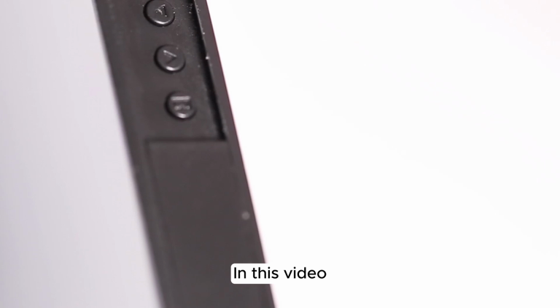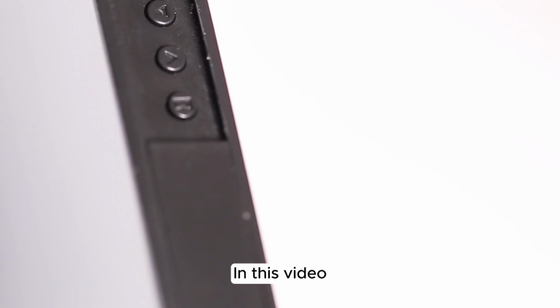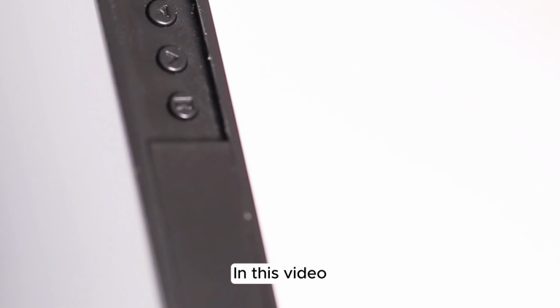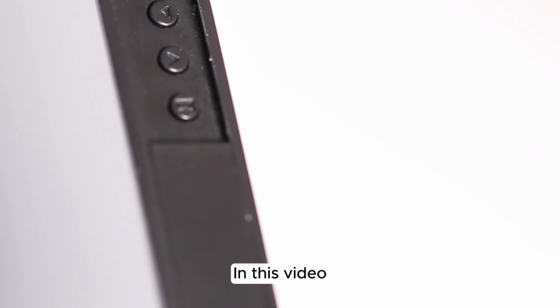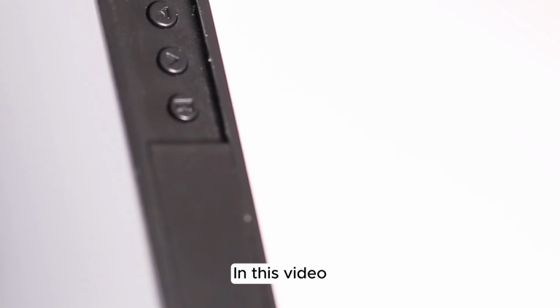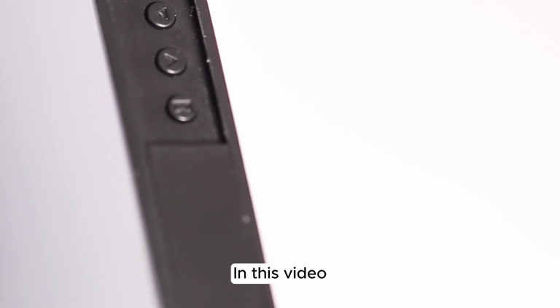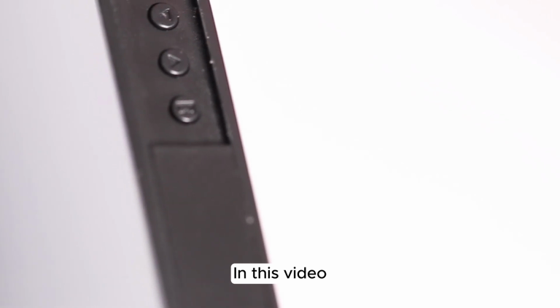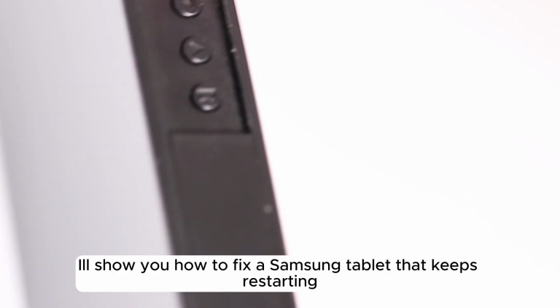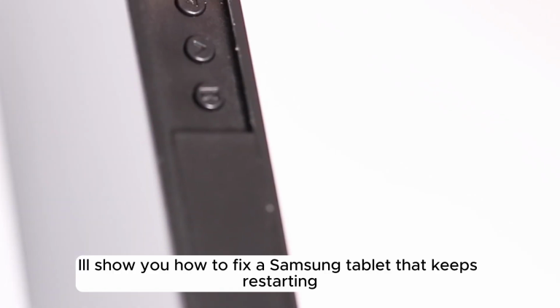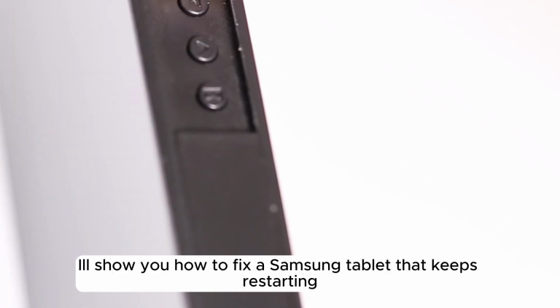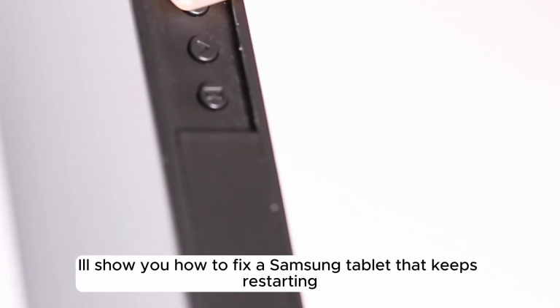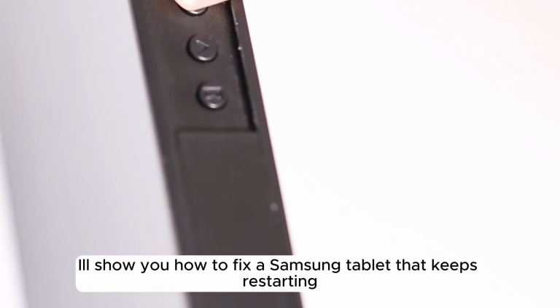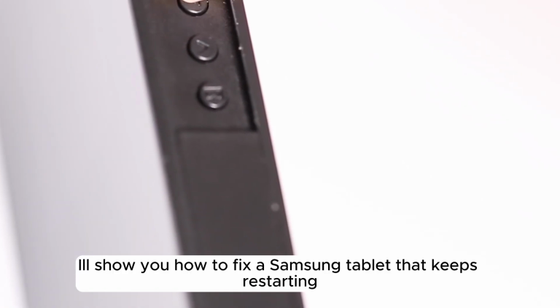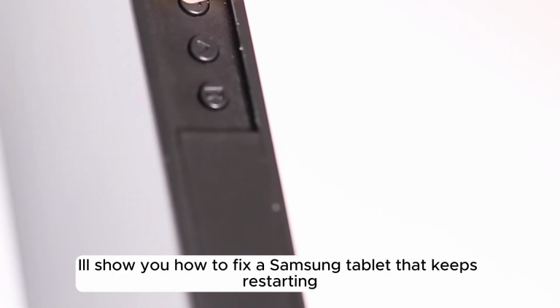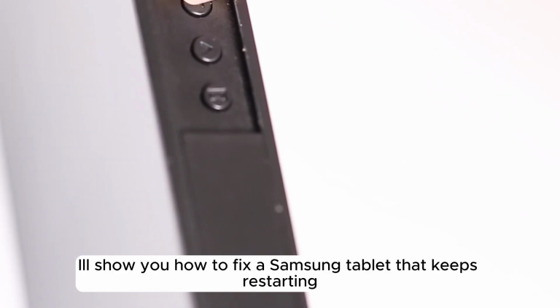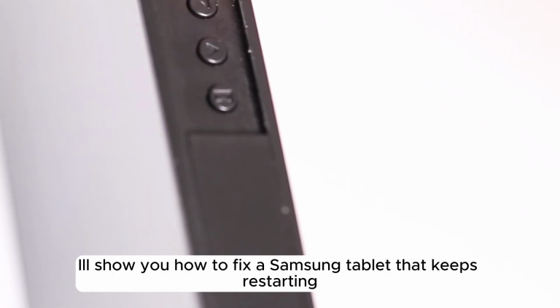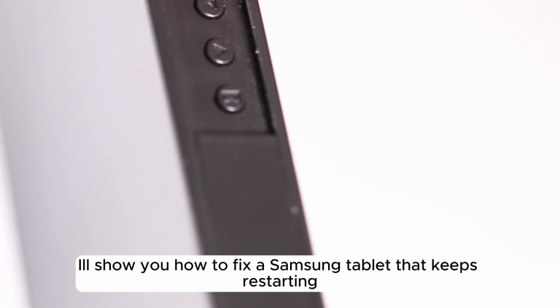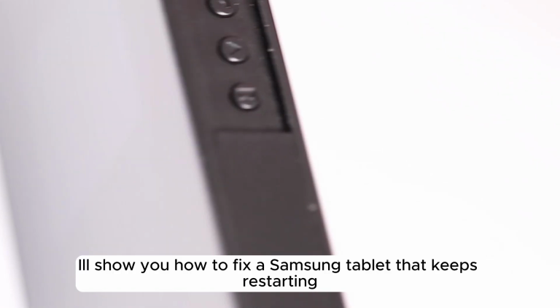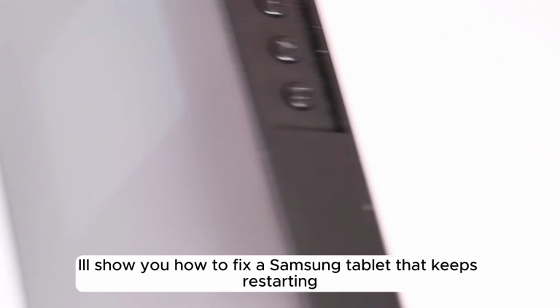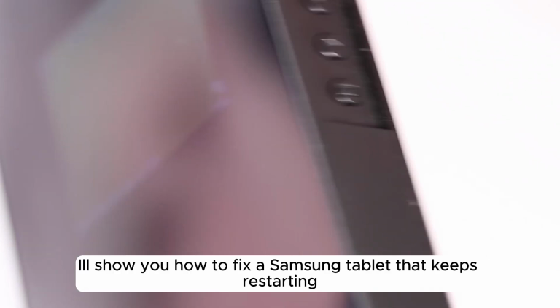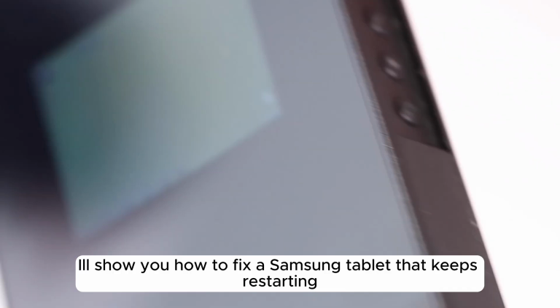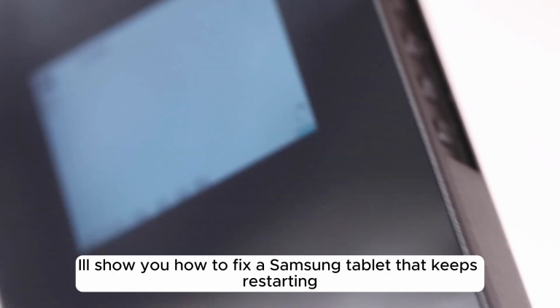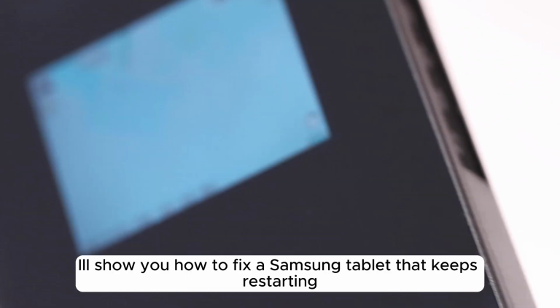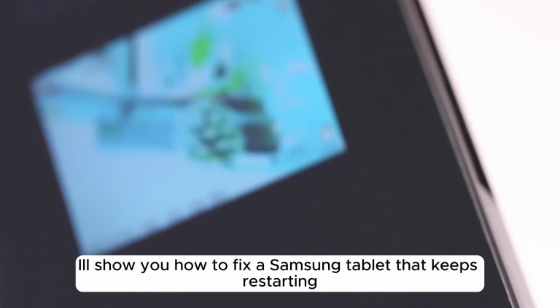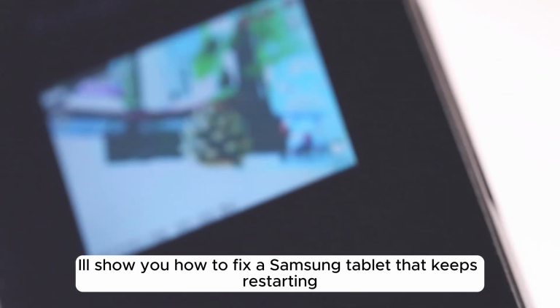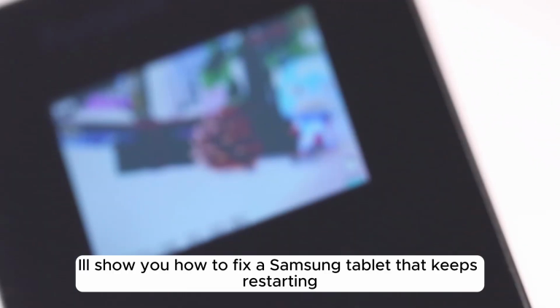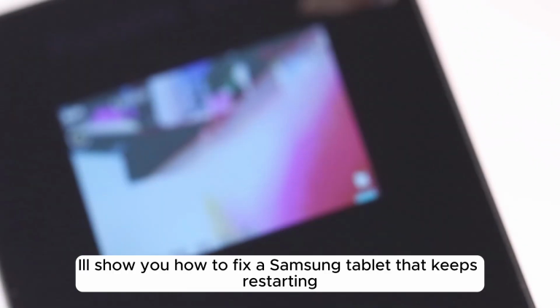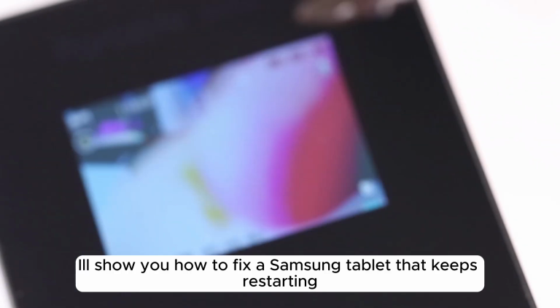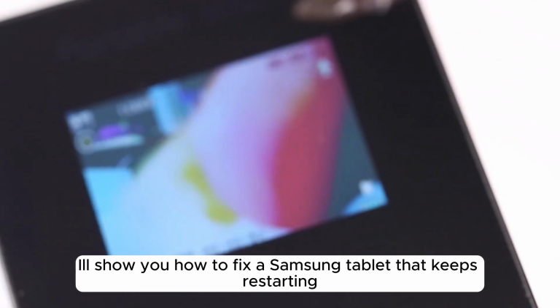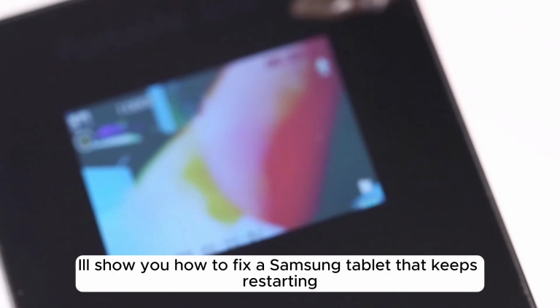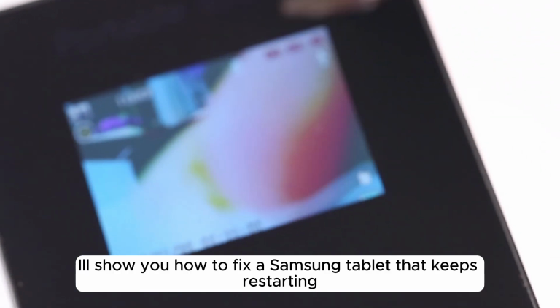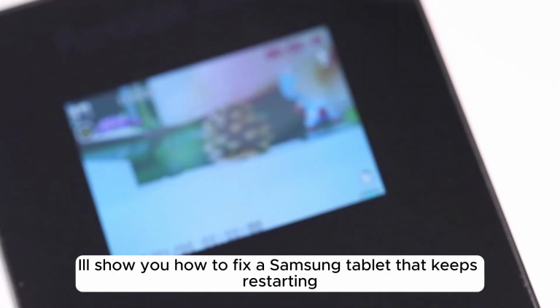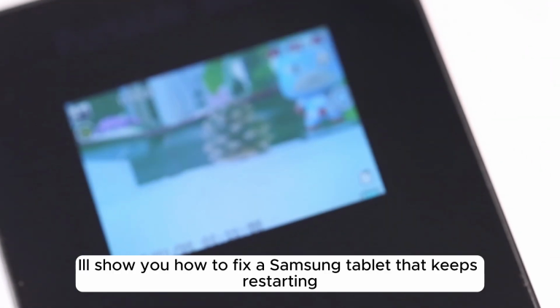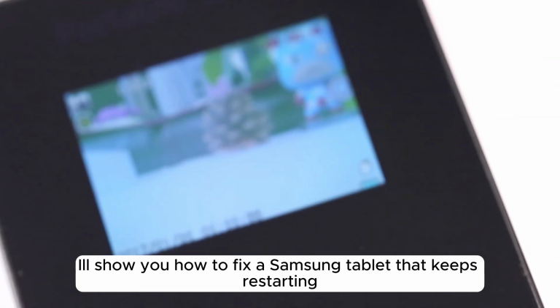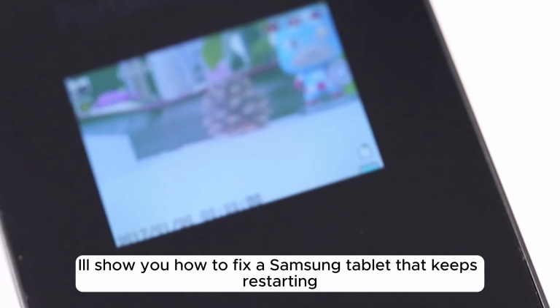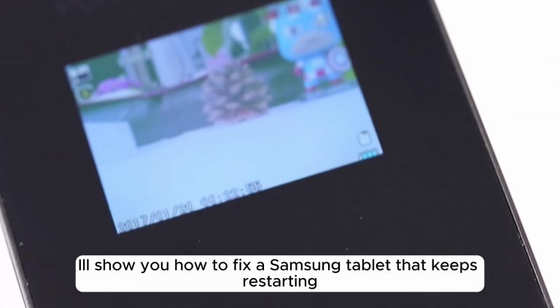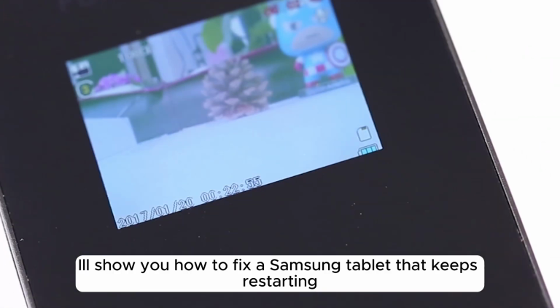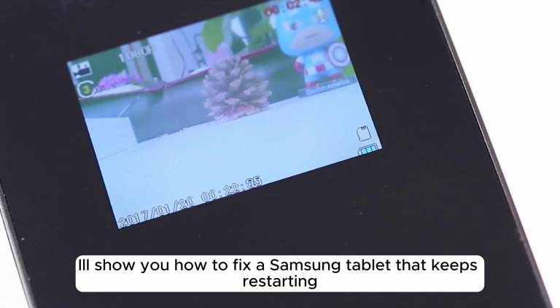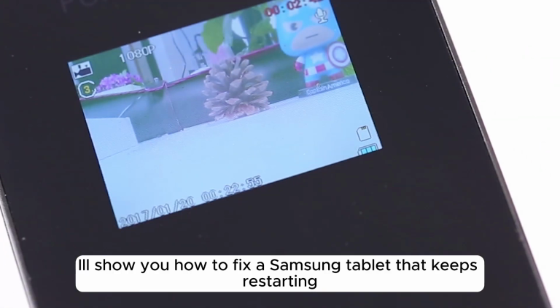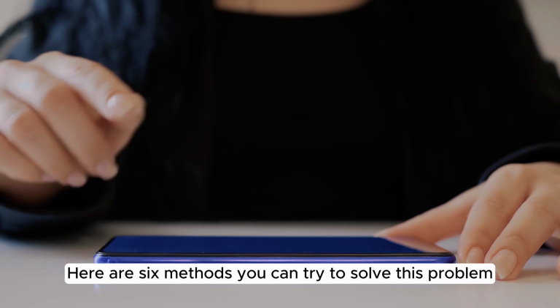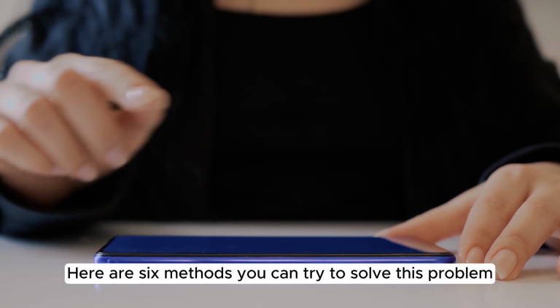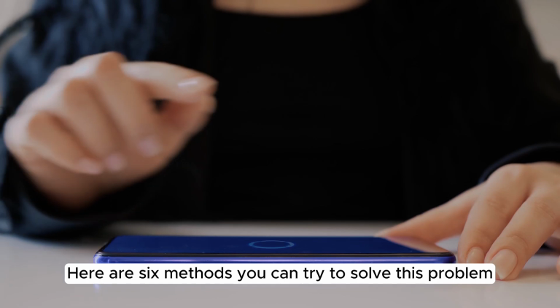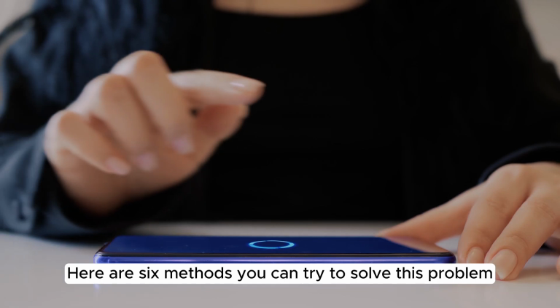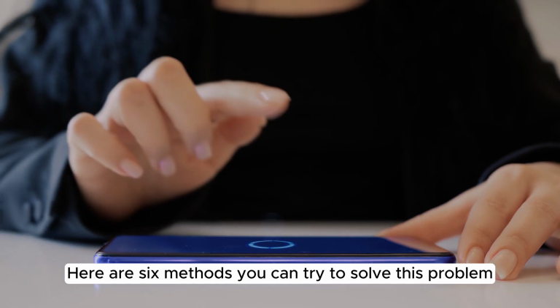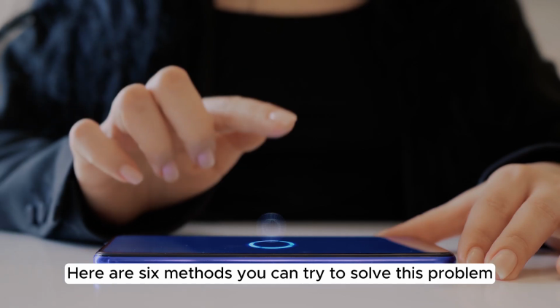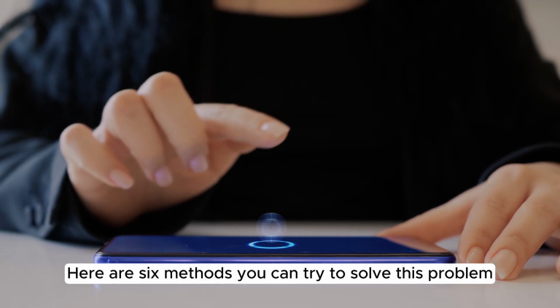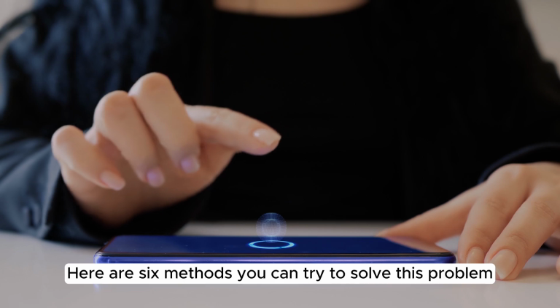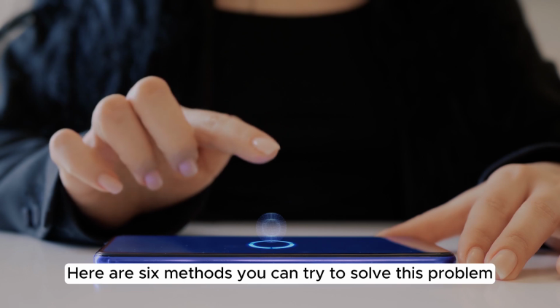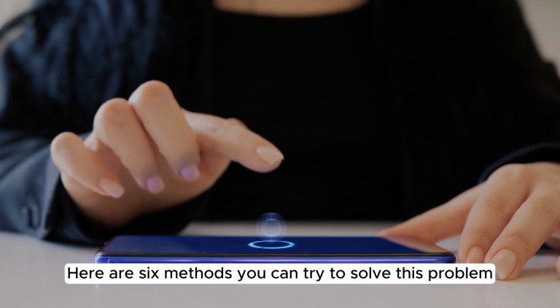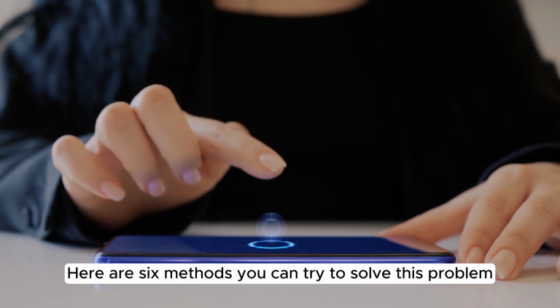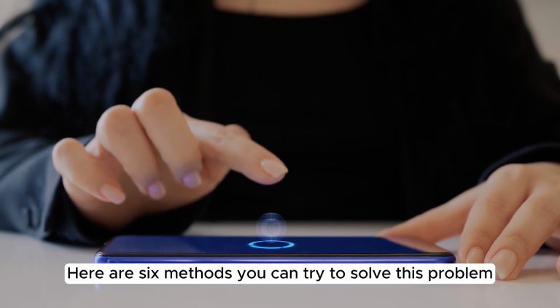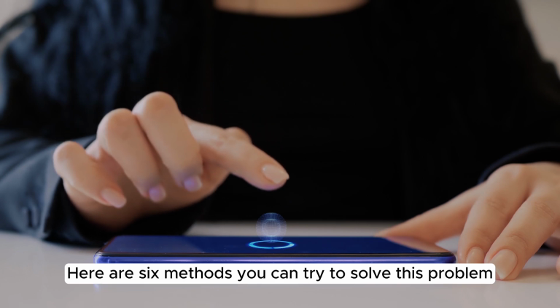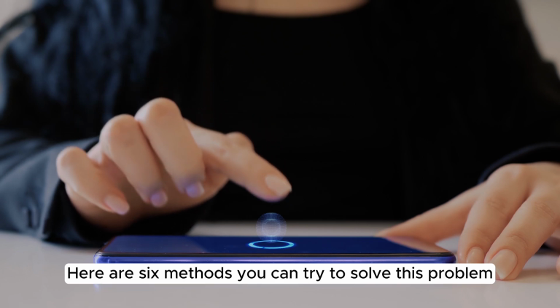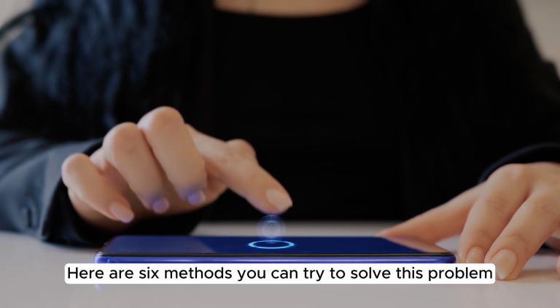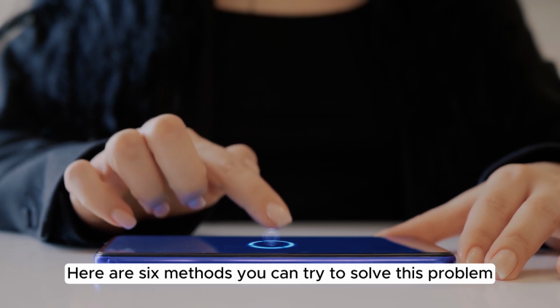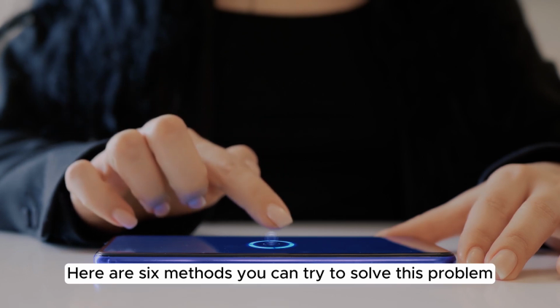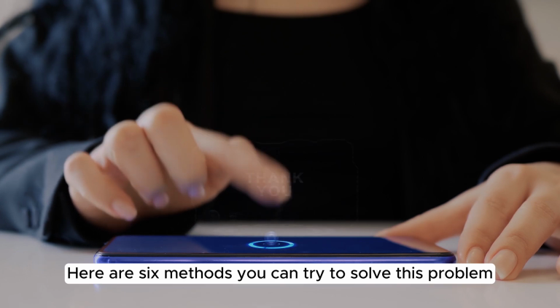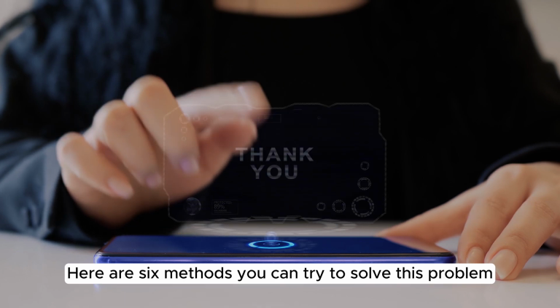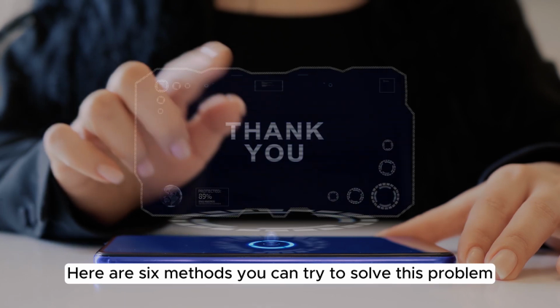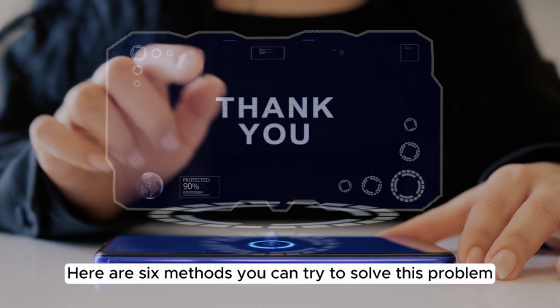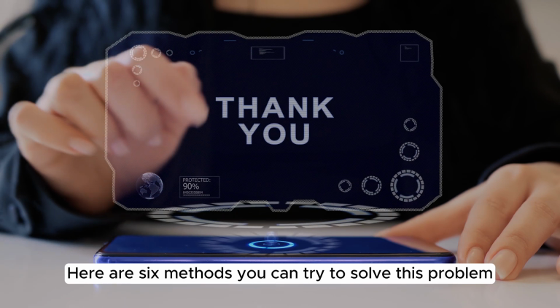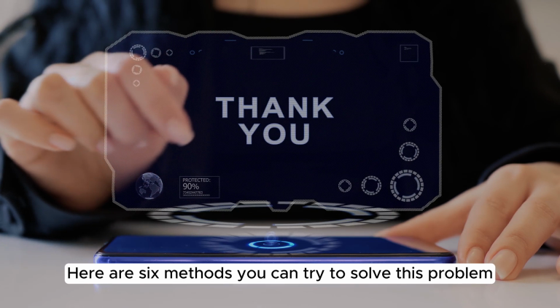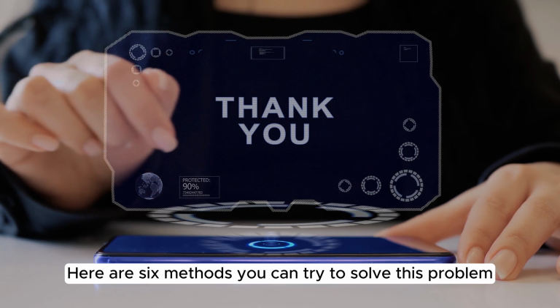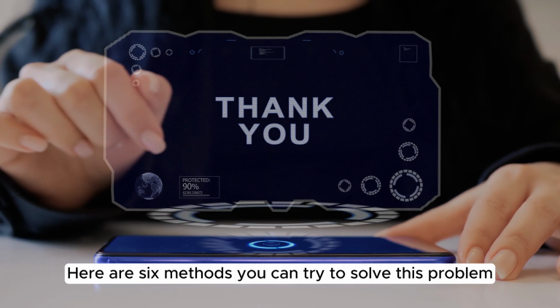In this video, I'll show you how to fix a Samsung tablet that keeps restarting. Here are 6 methods you can try to solve this problem.